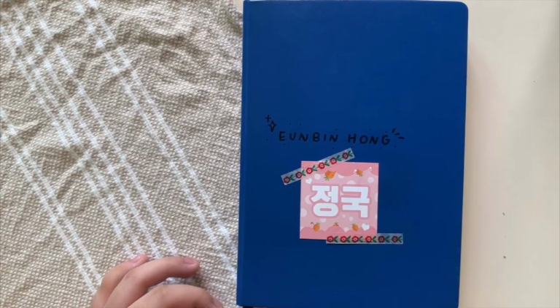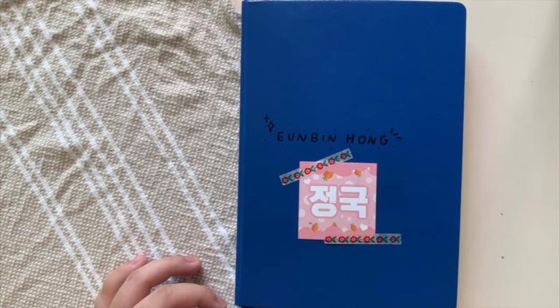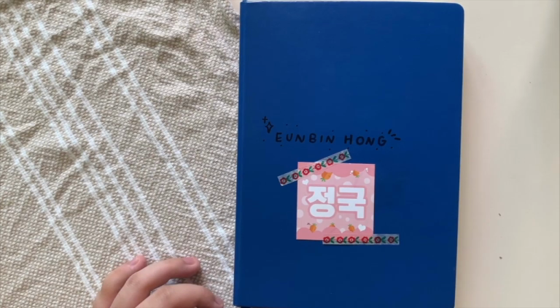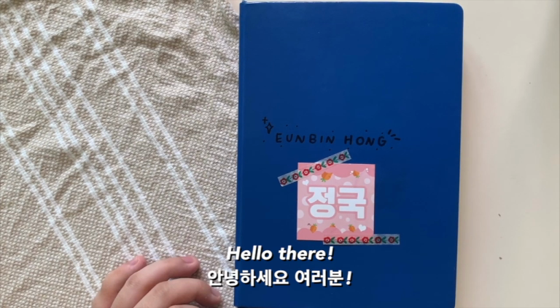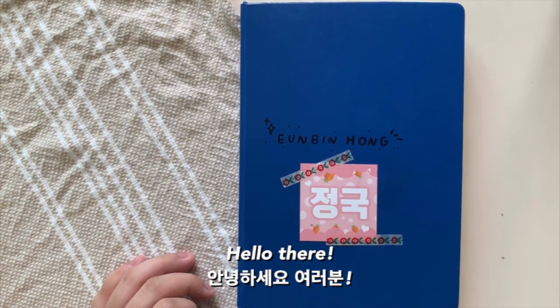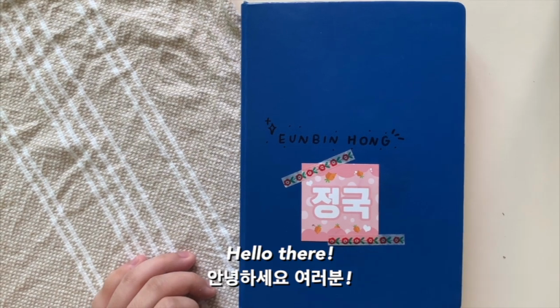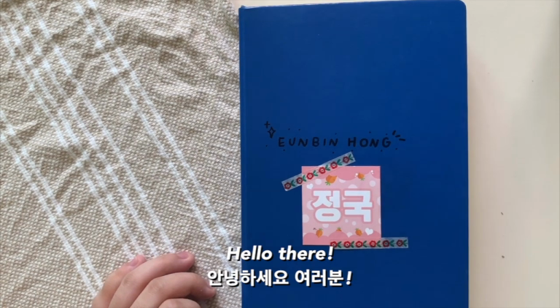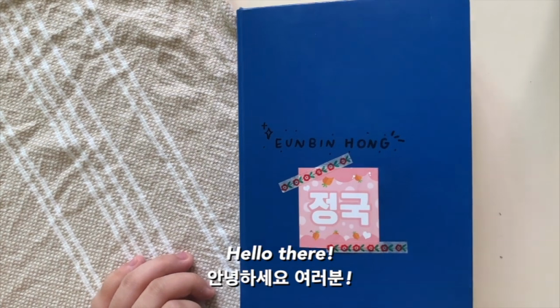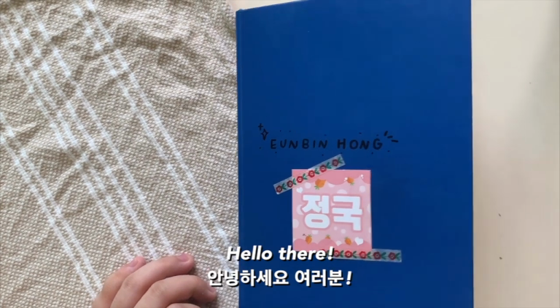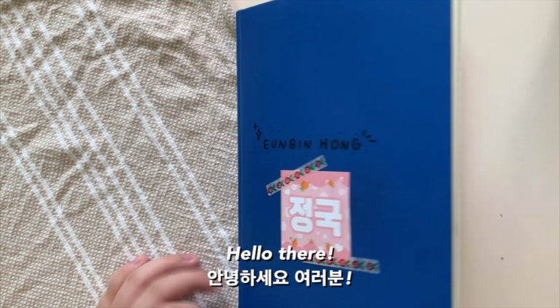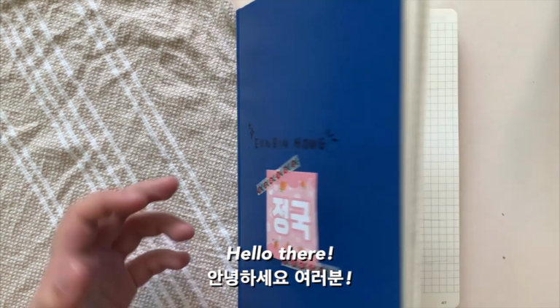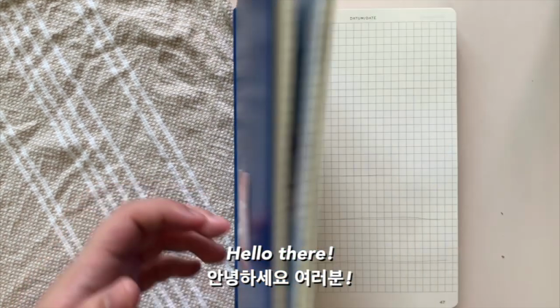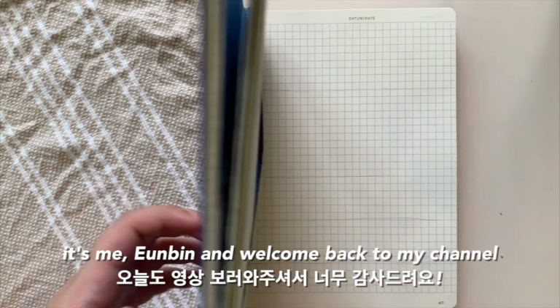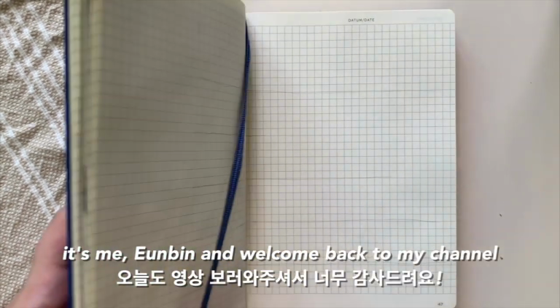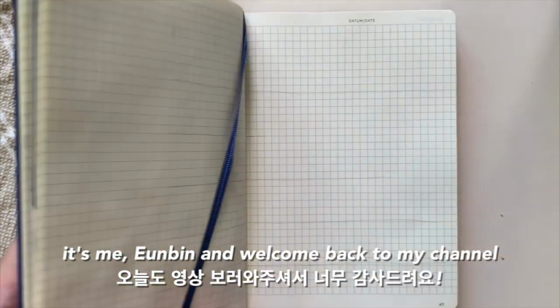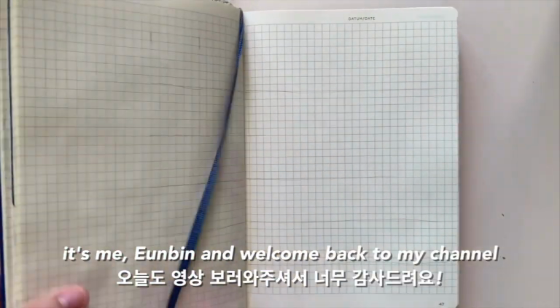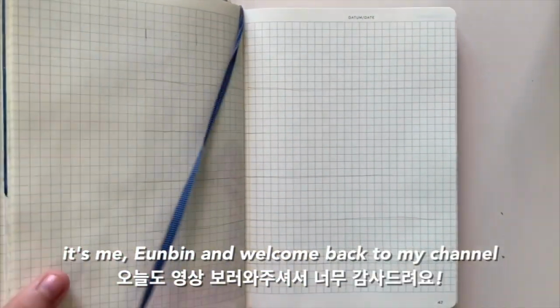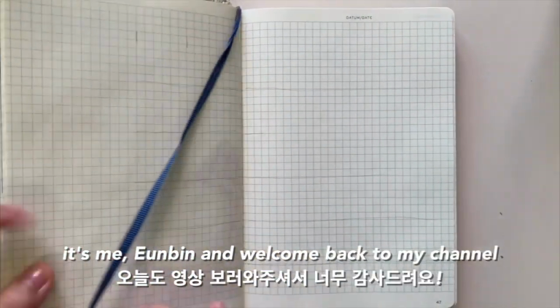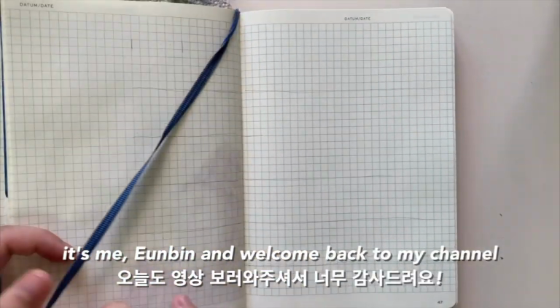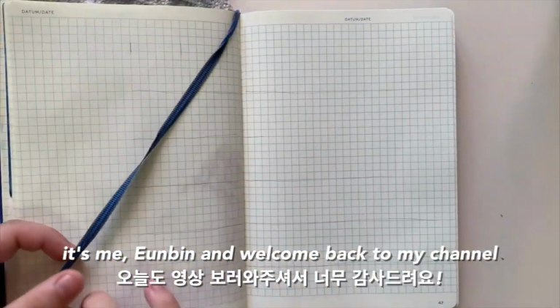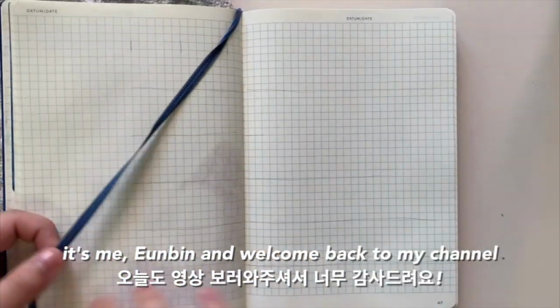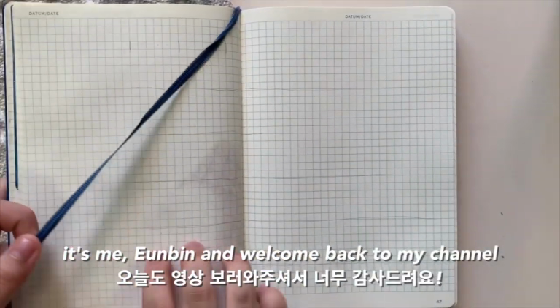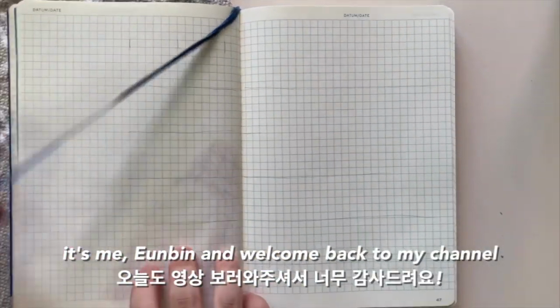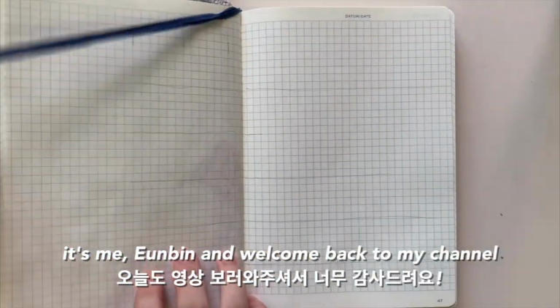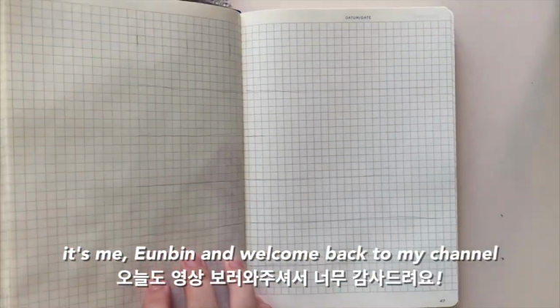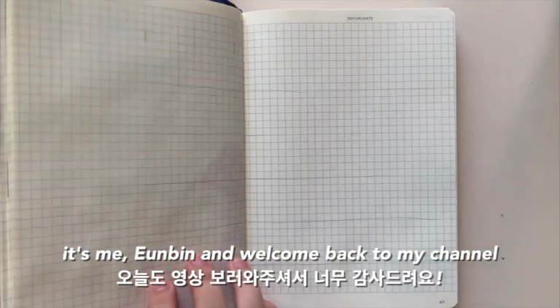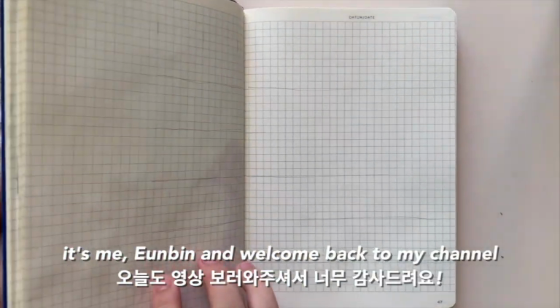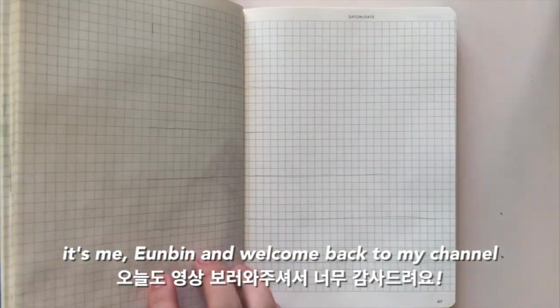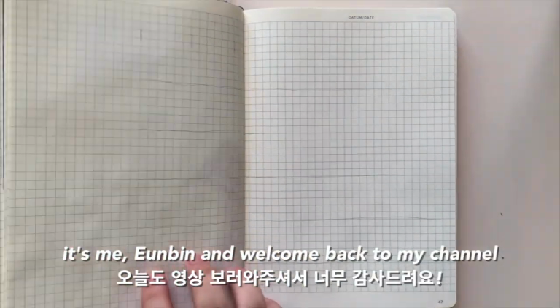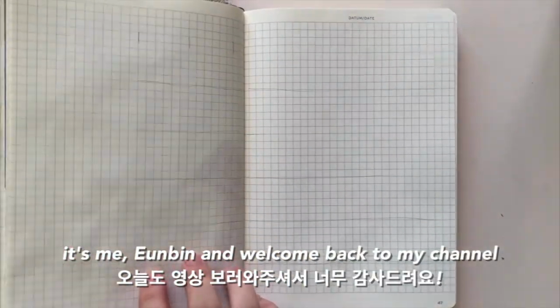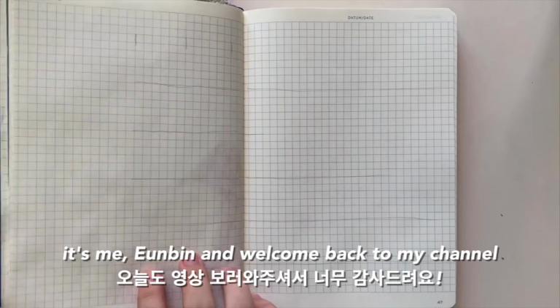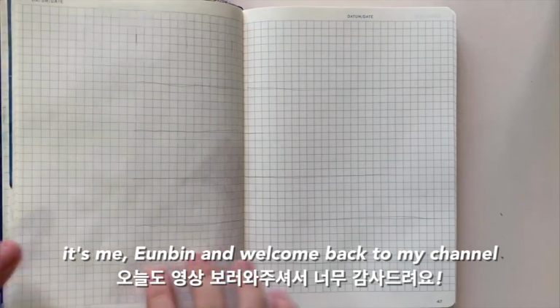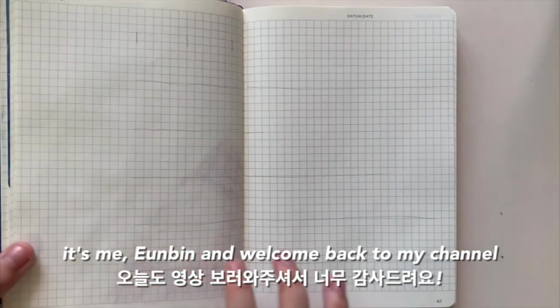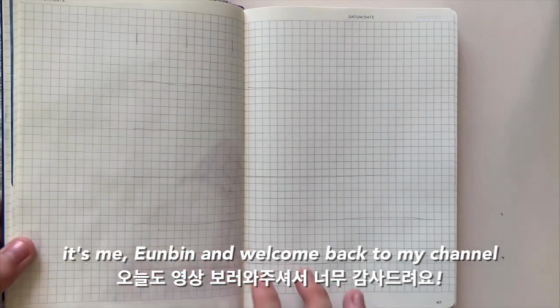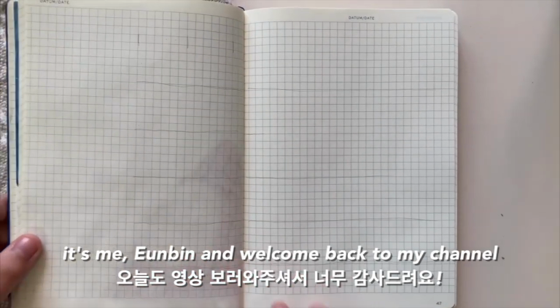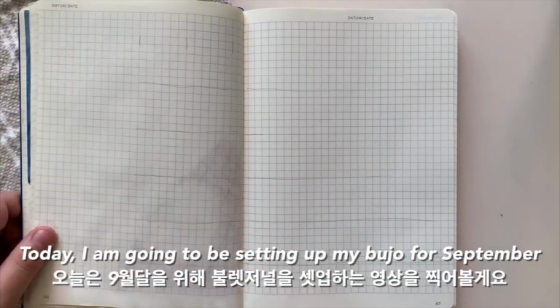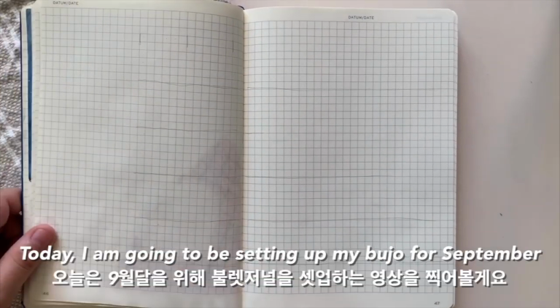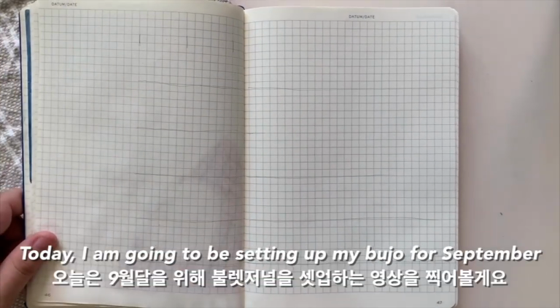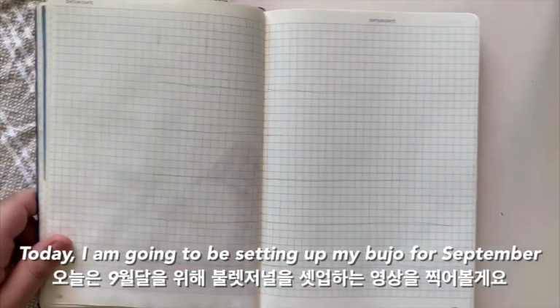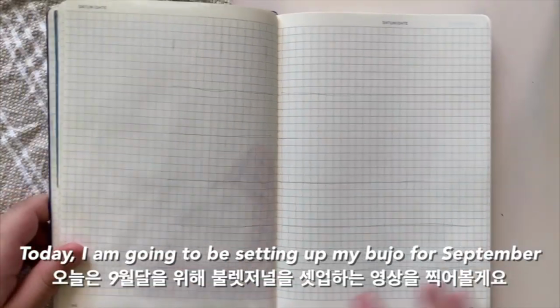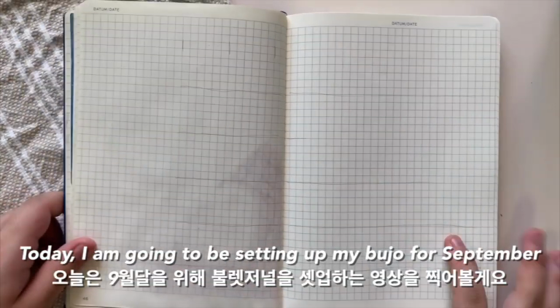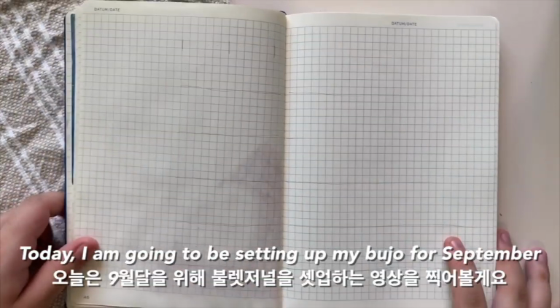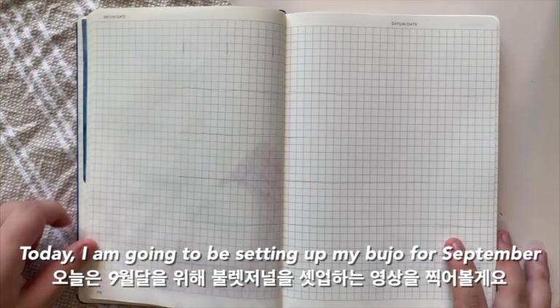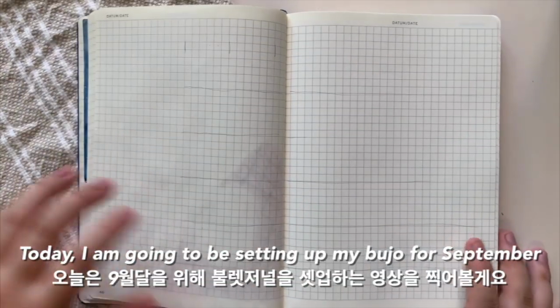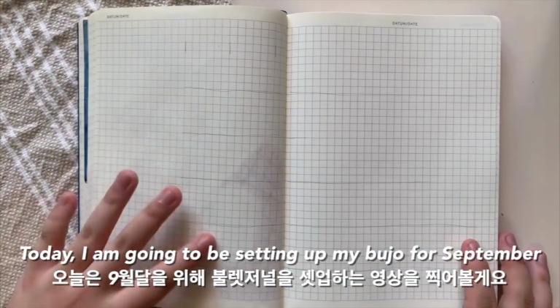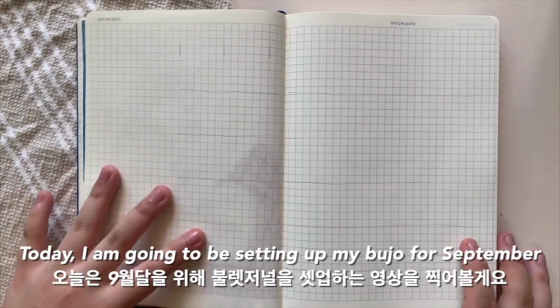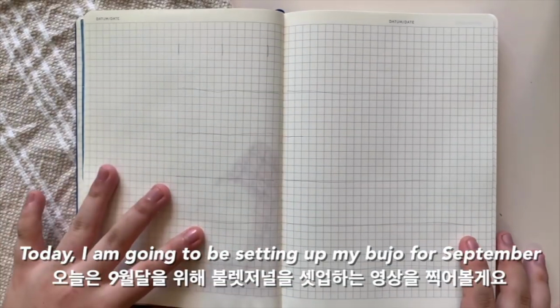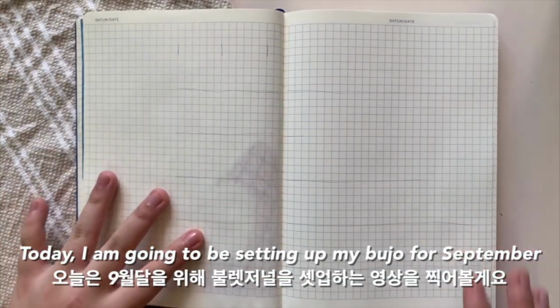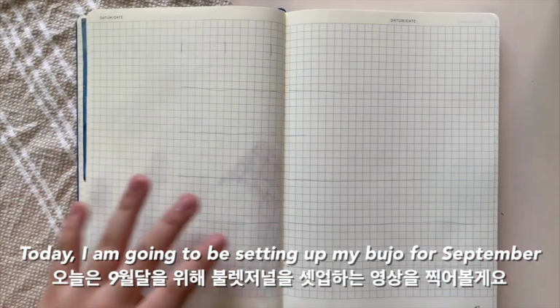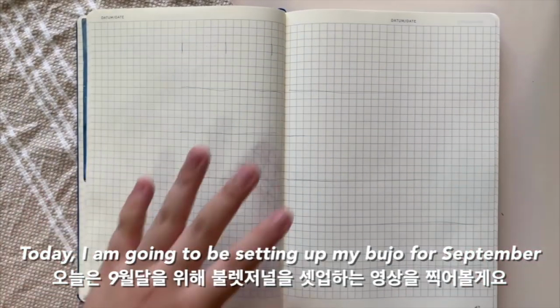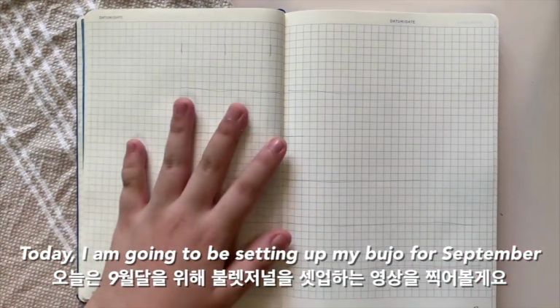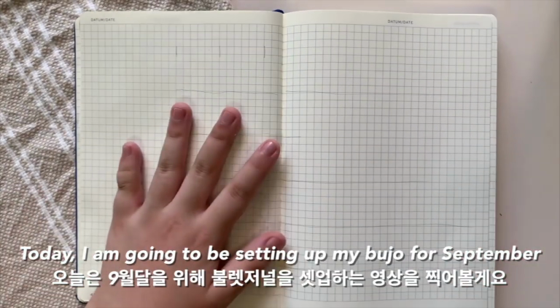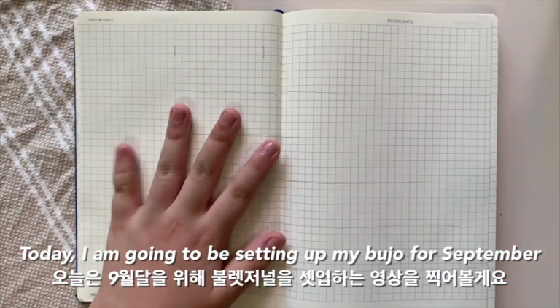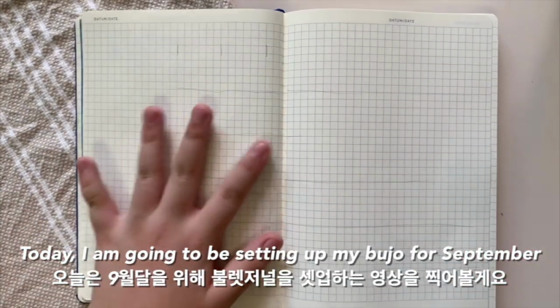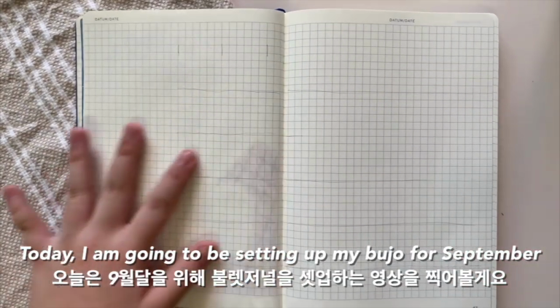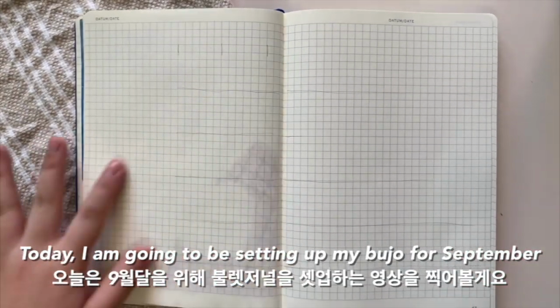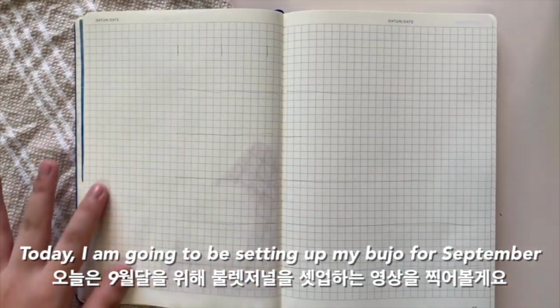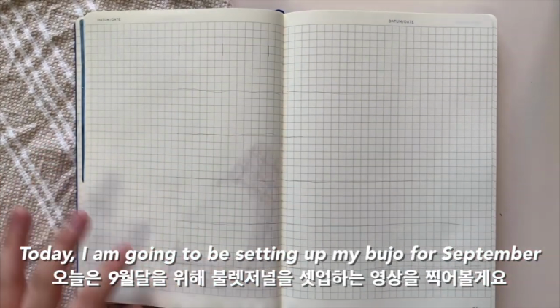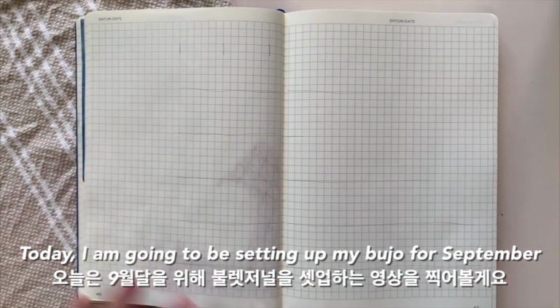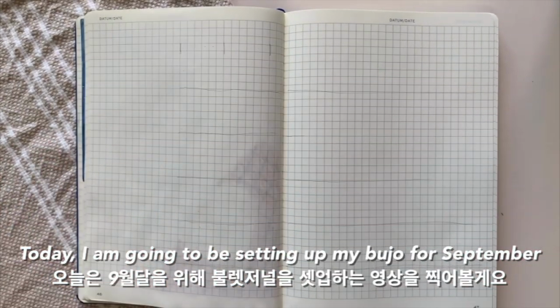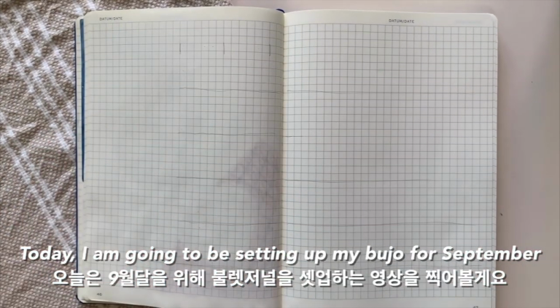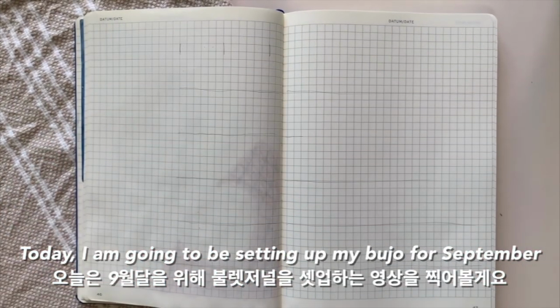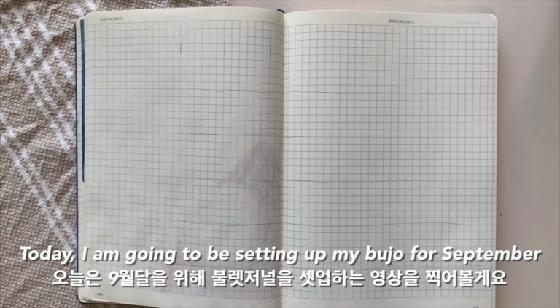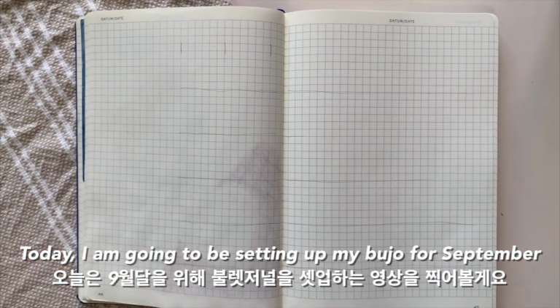Hello there, it's me and Bin and welcome back to my channel. Today I'm going to be setting up my bullet journal for the month of September.